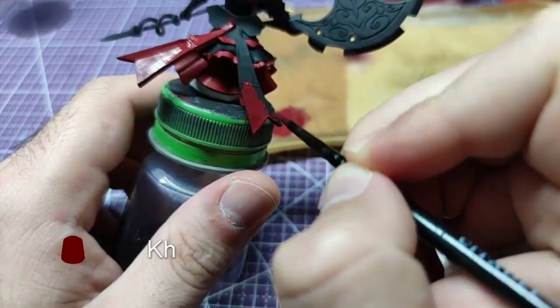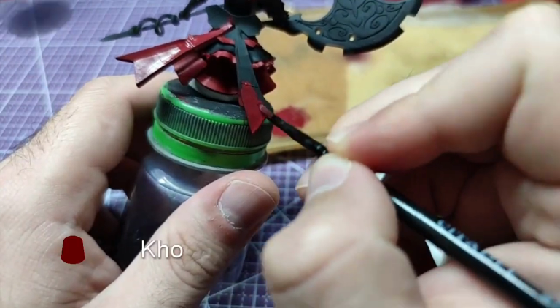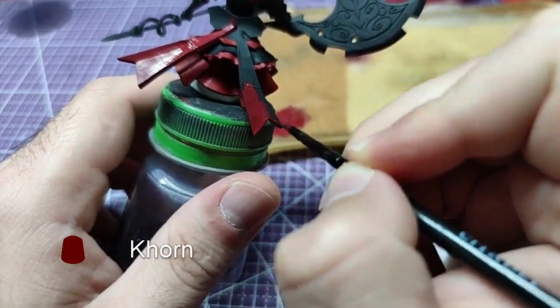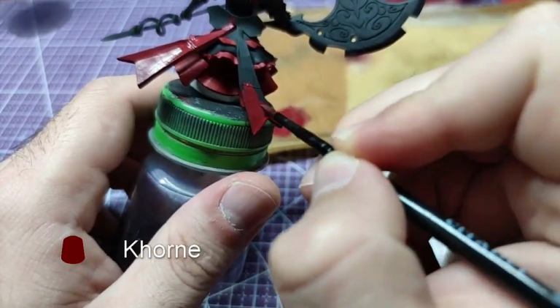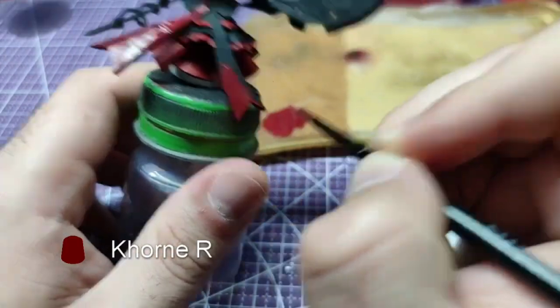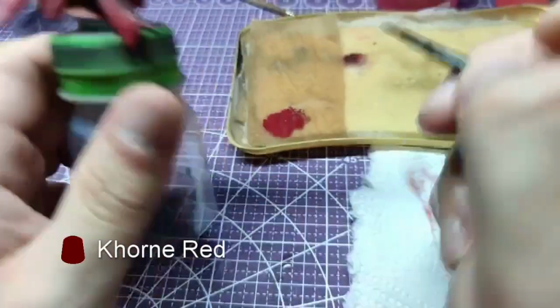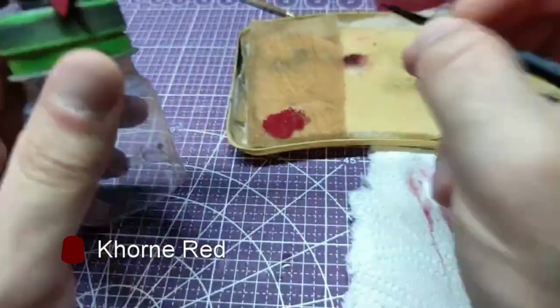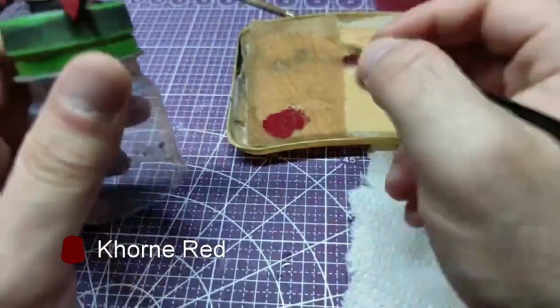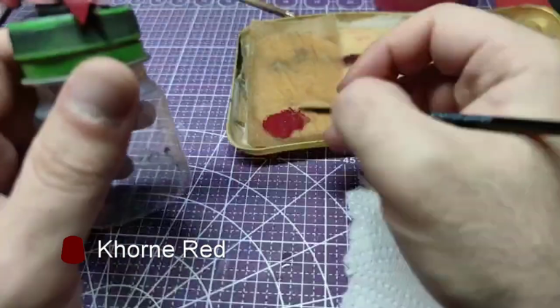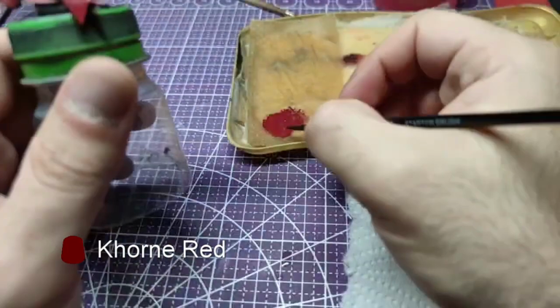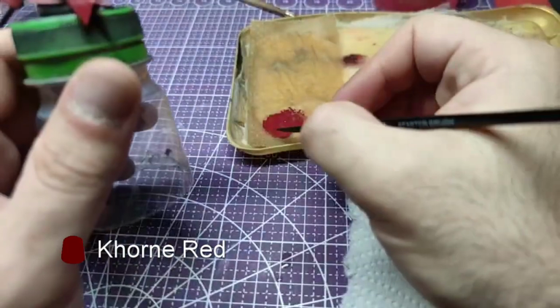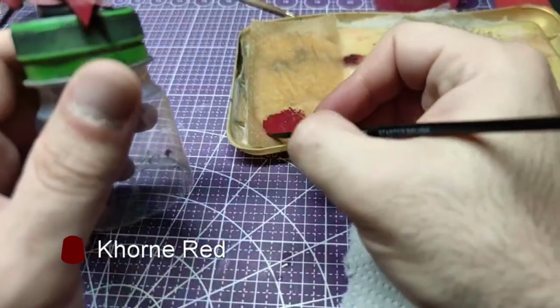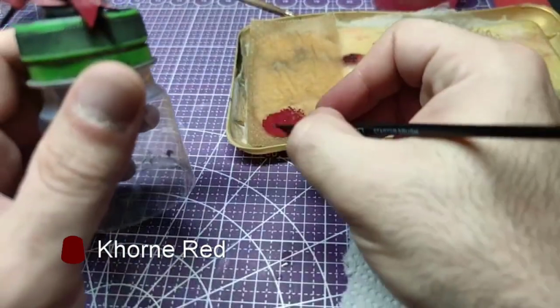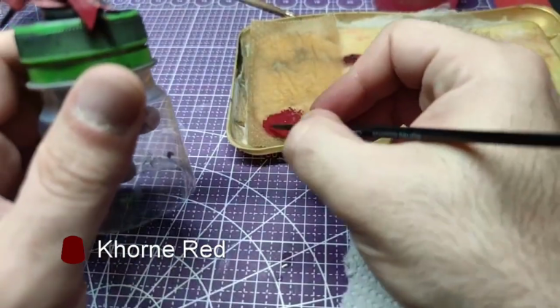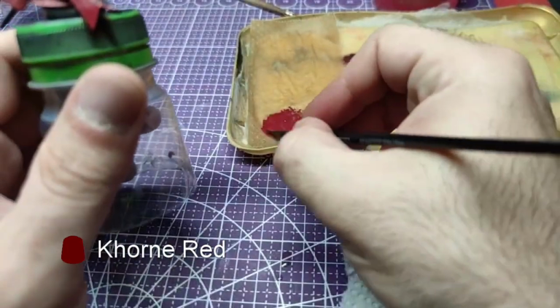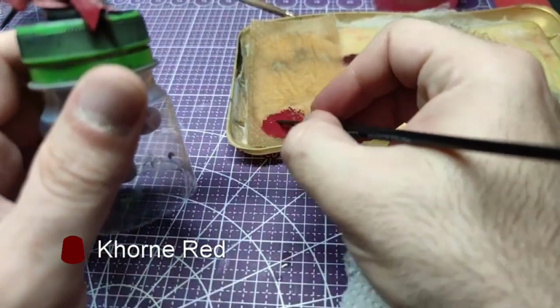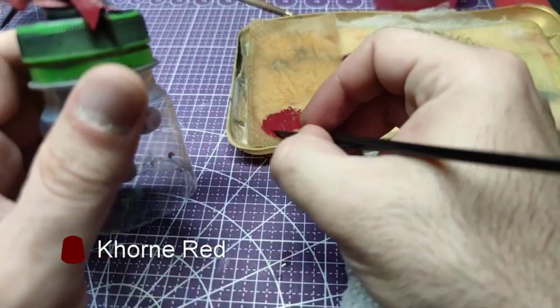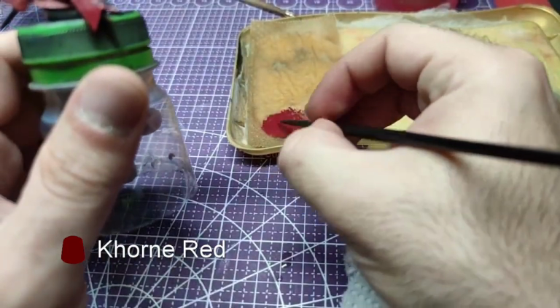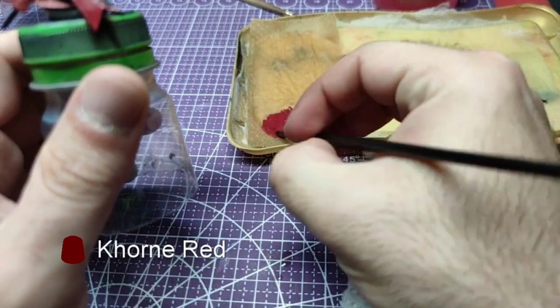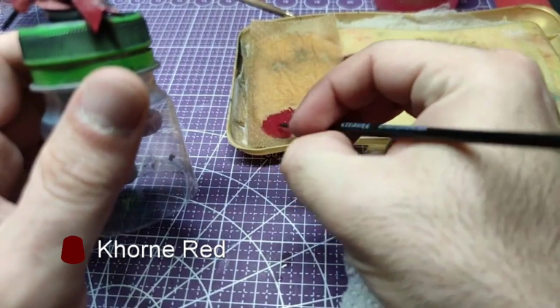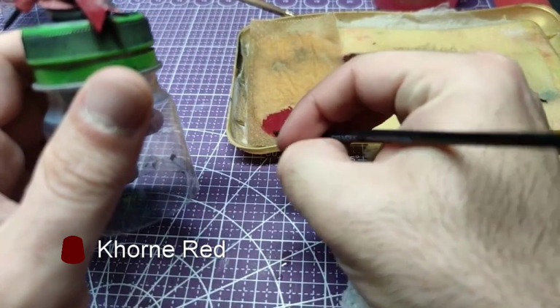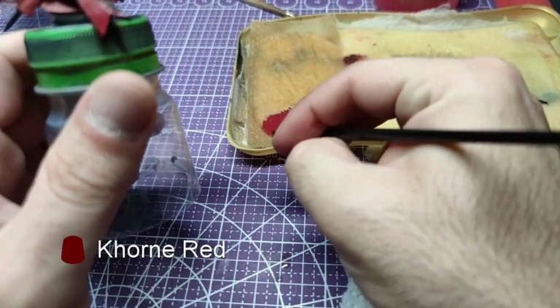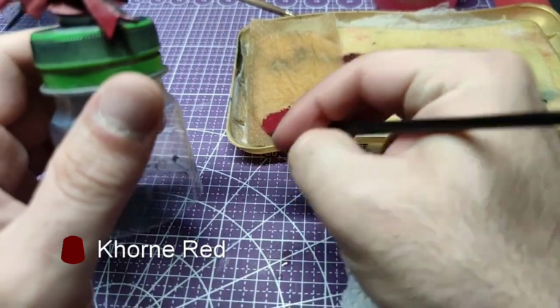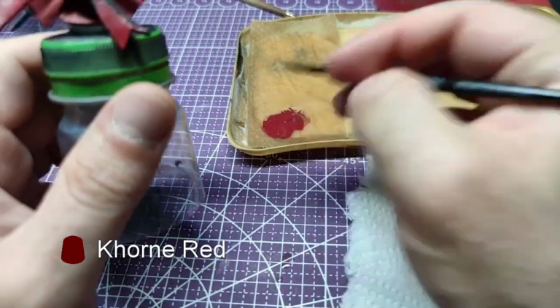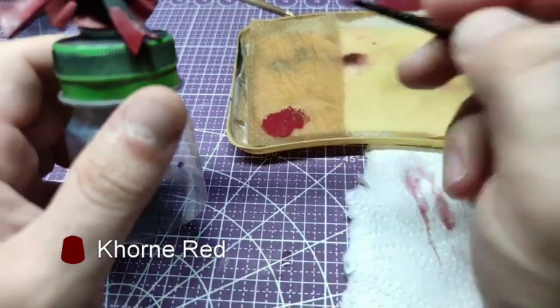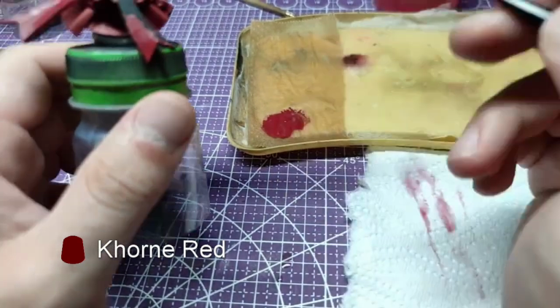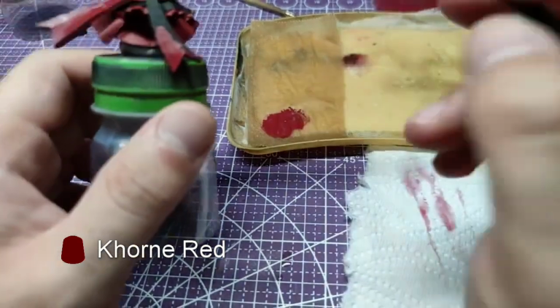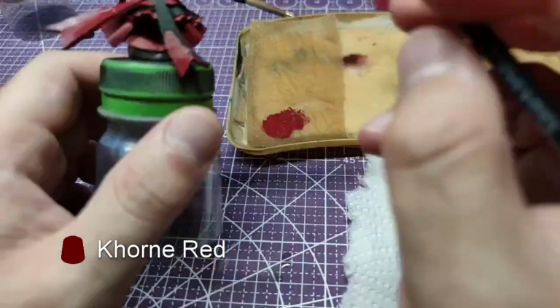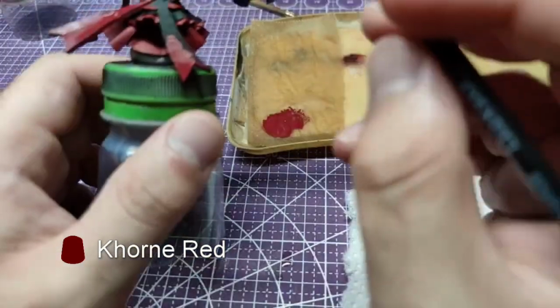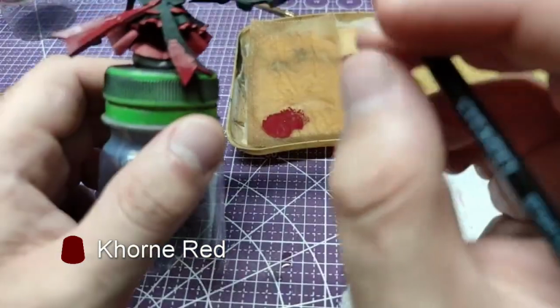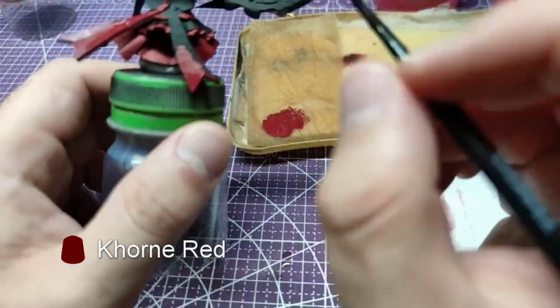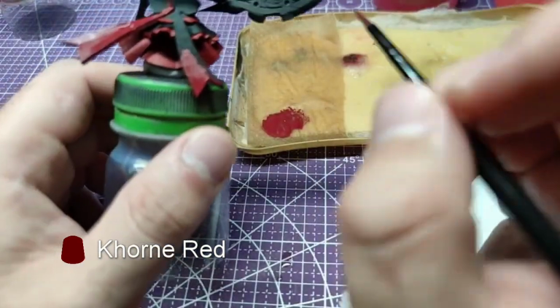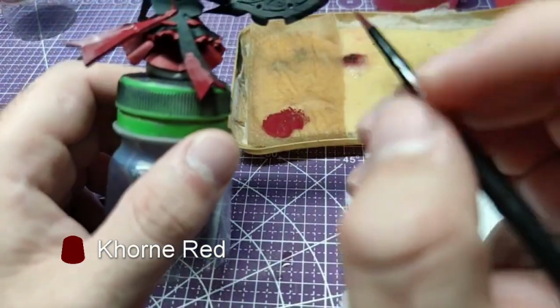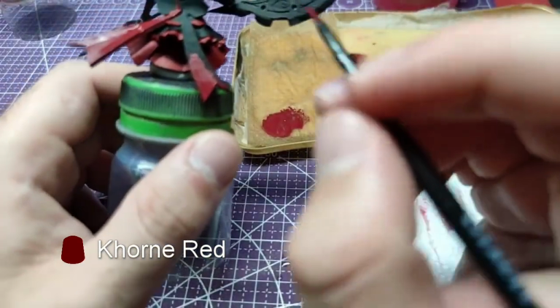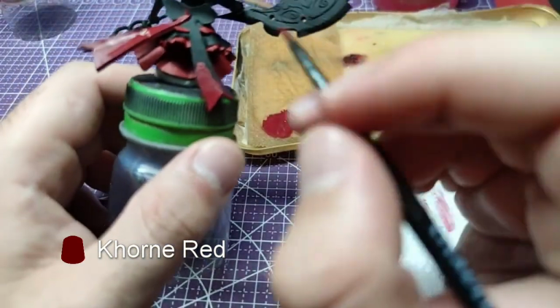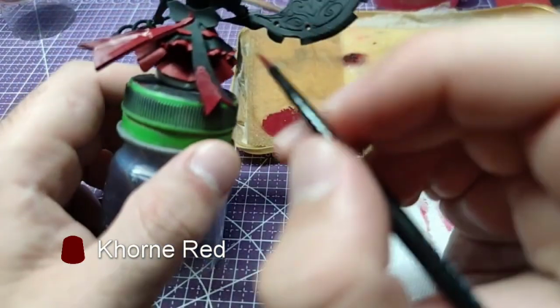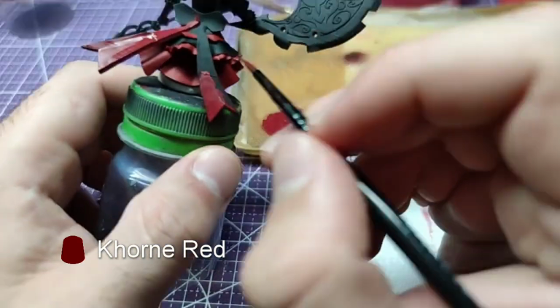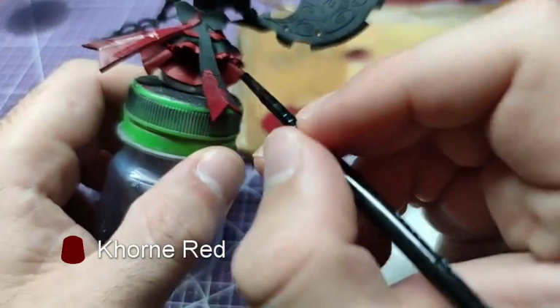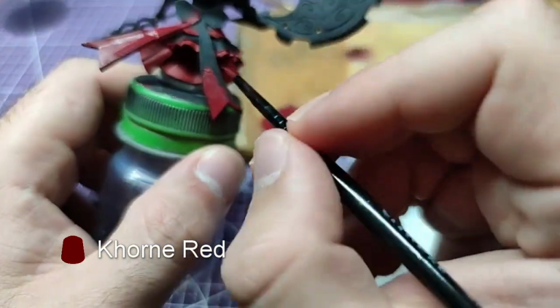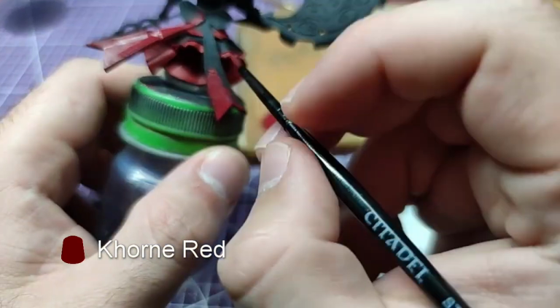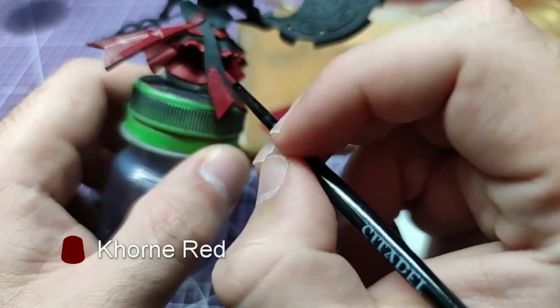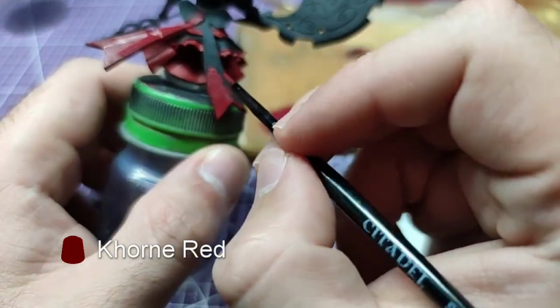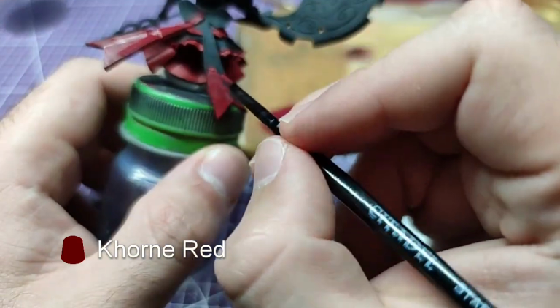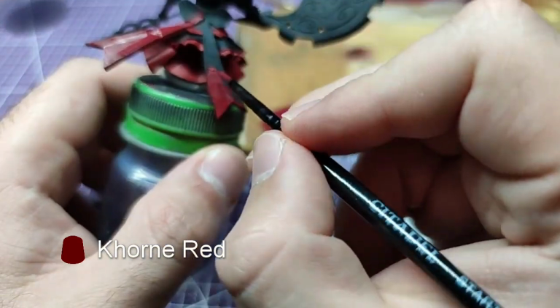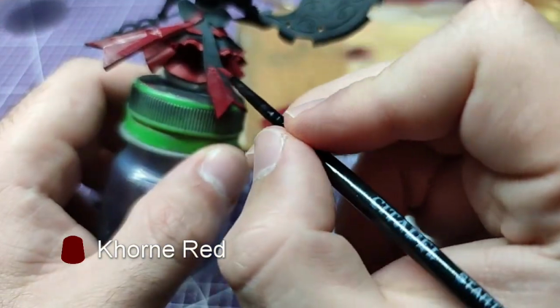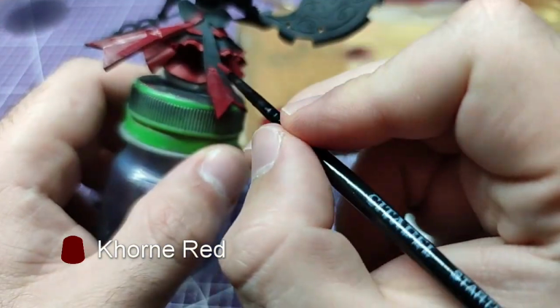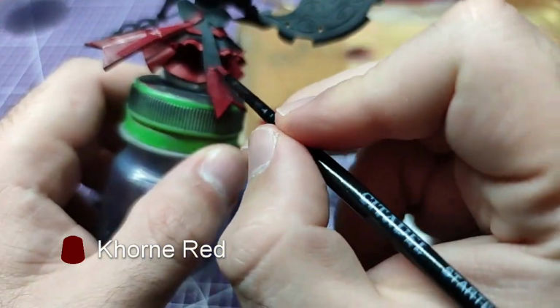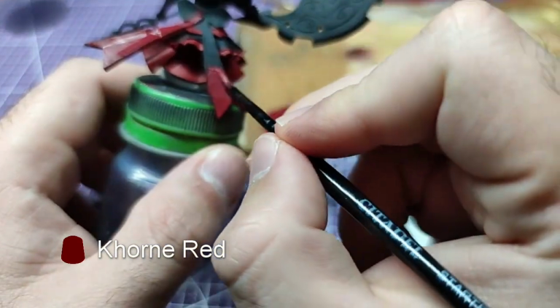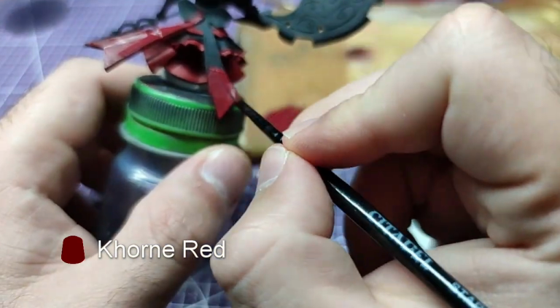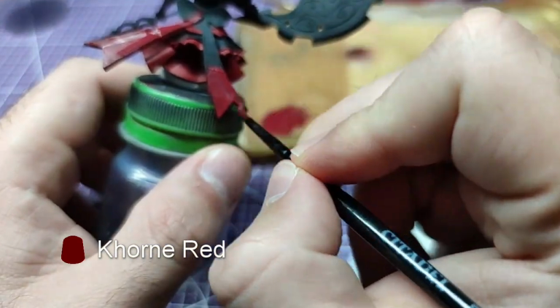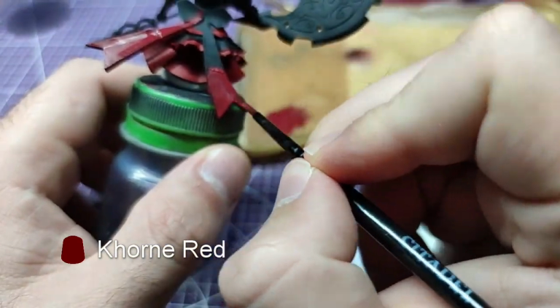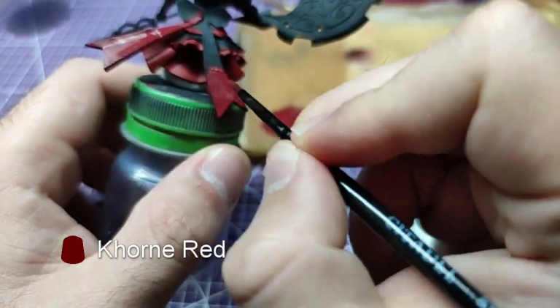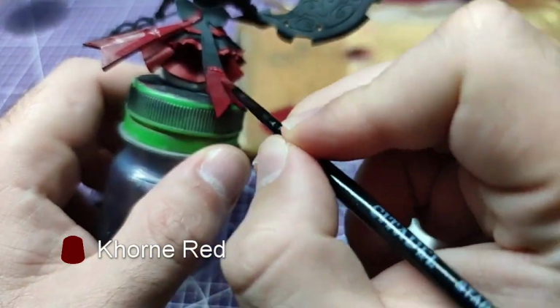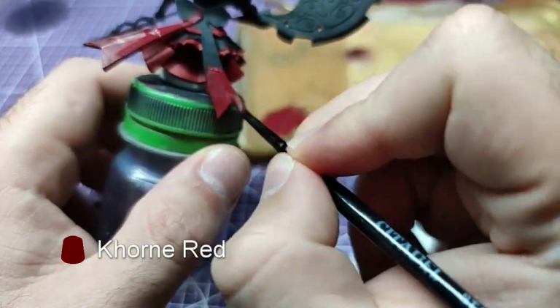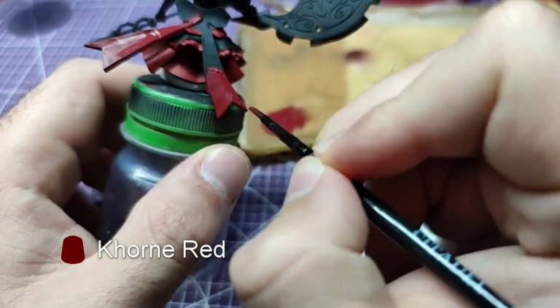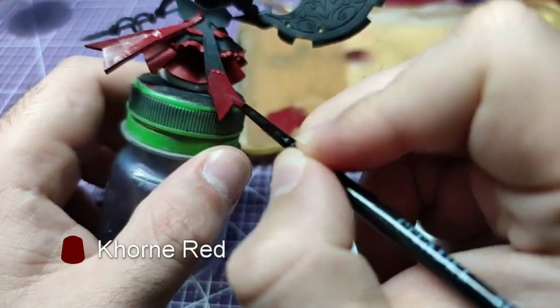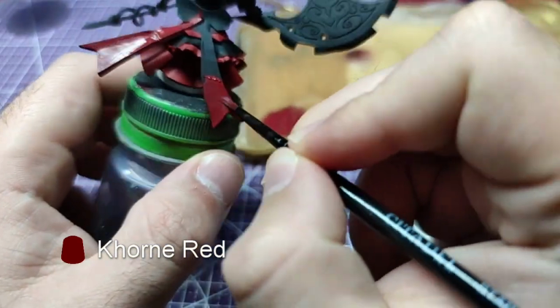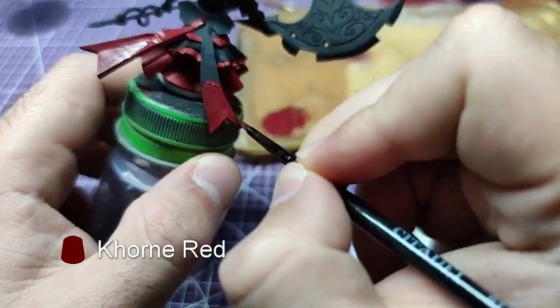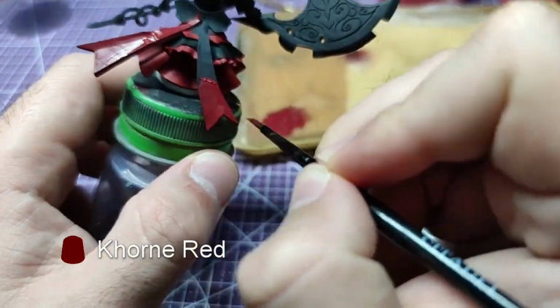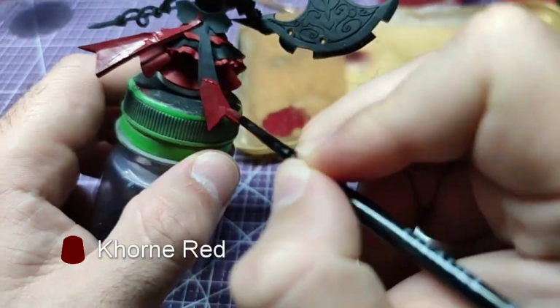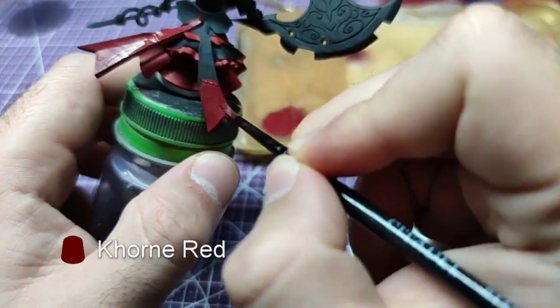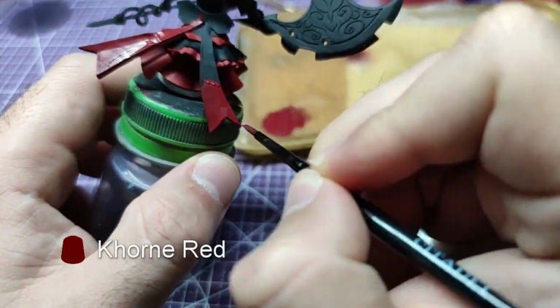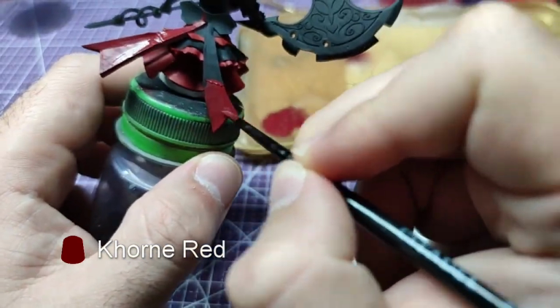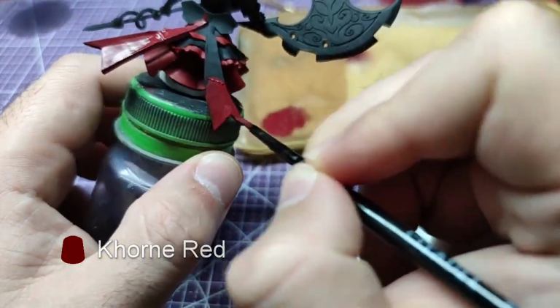Going back to the lower skirt, we will use Corn Red to paint the bow on Rory's back.